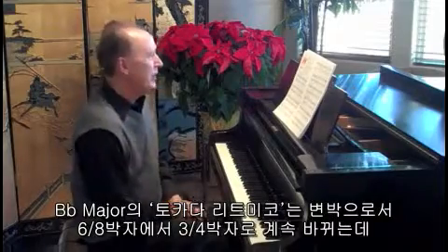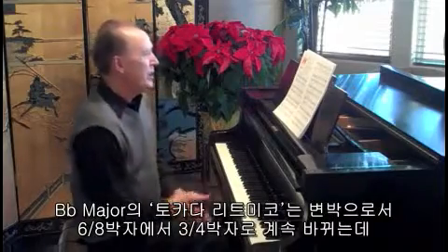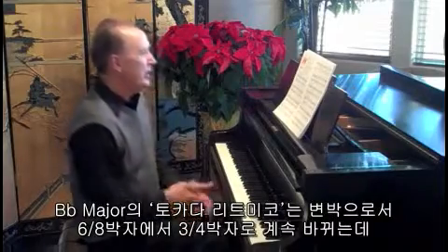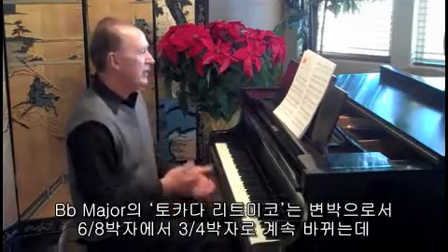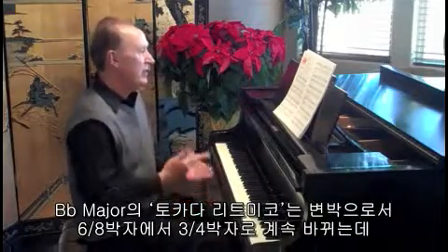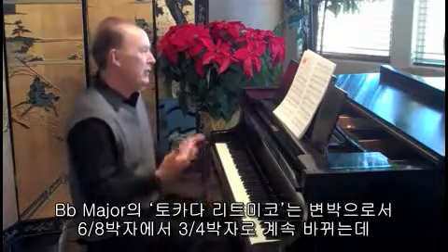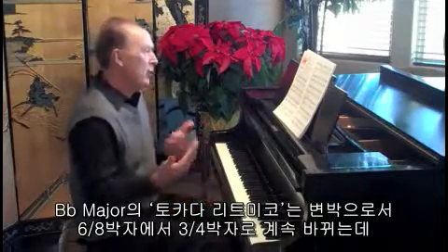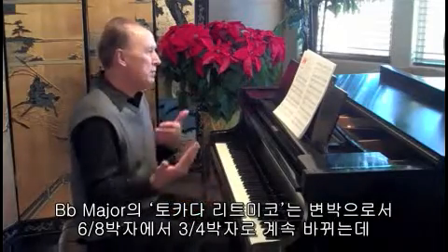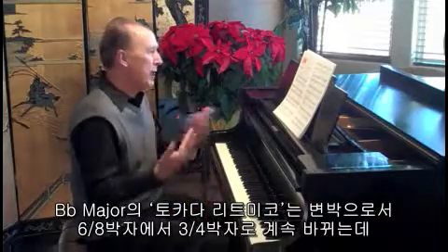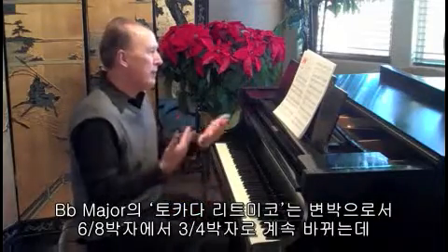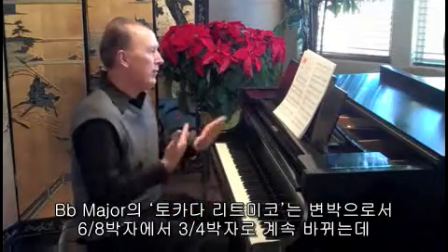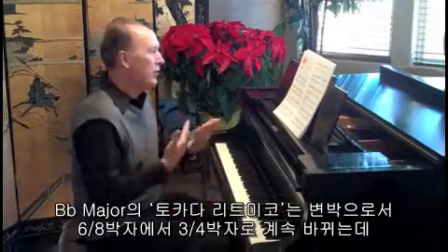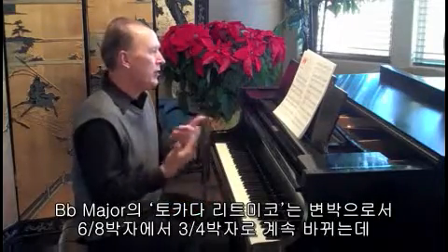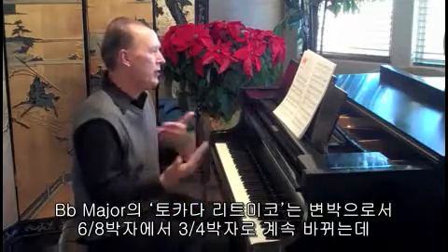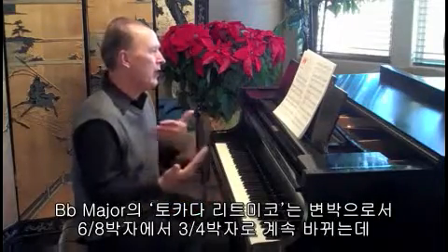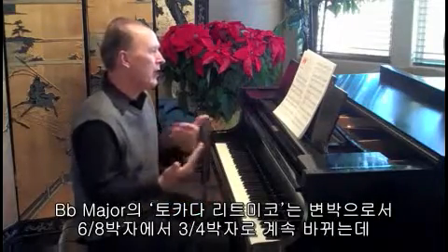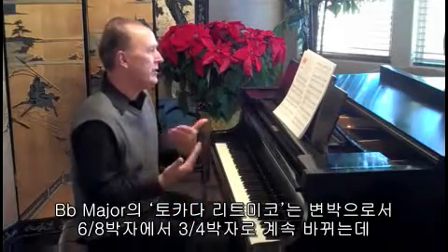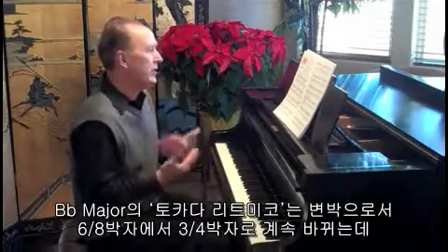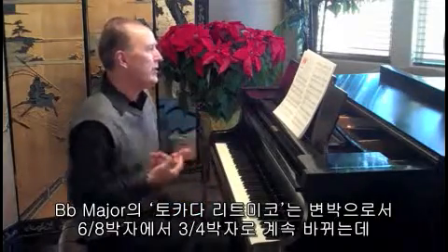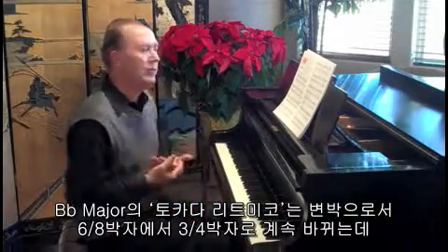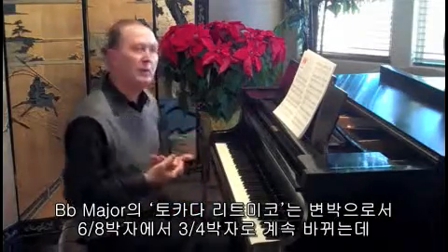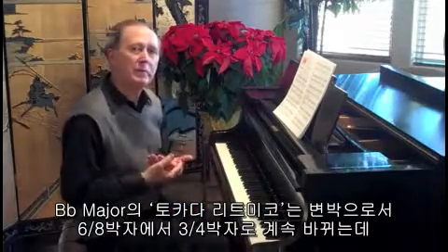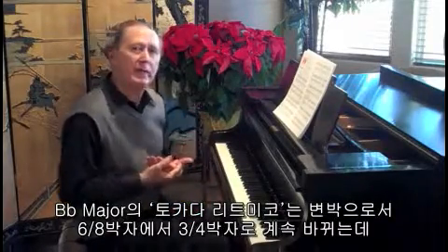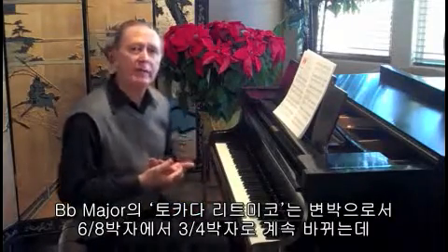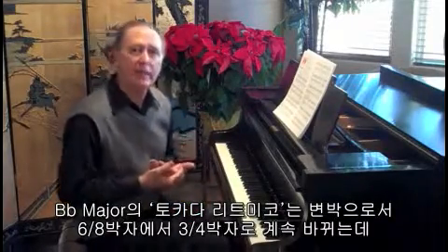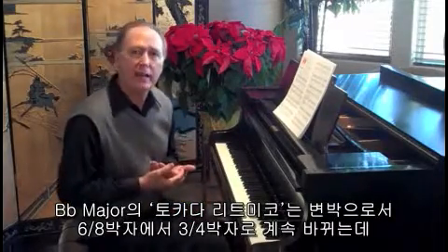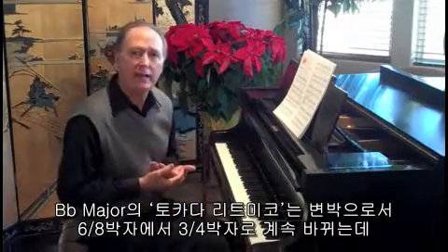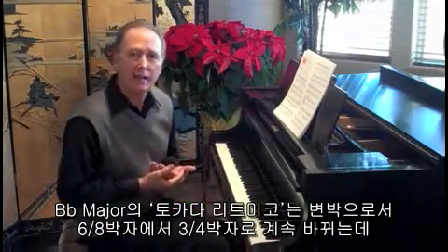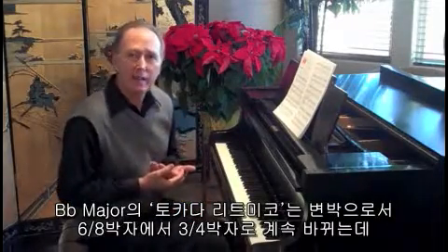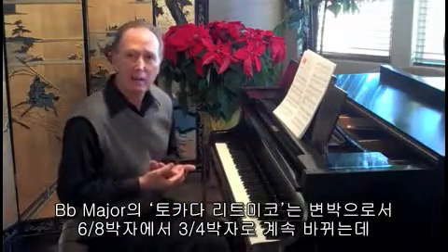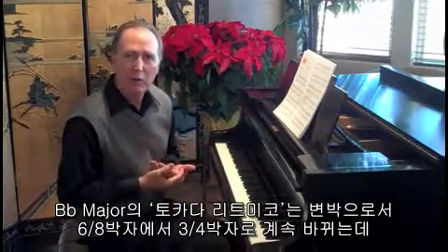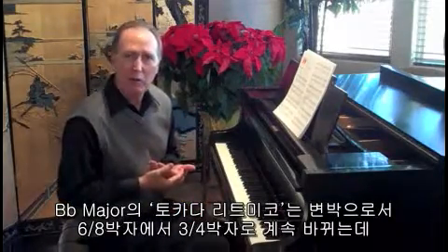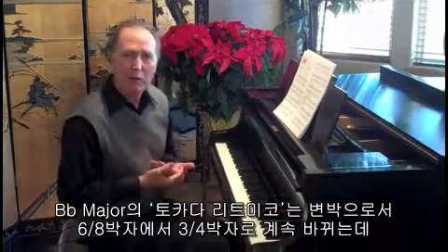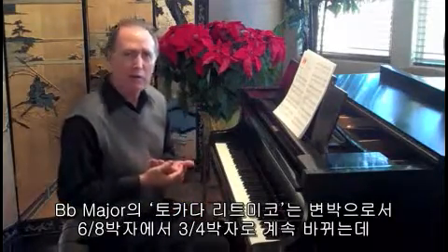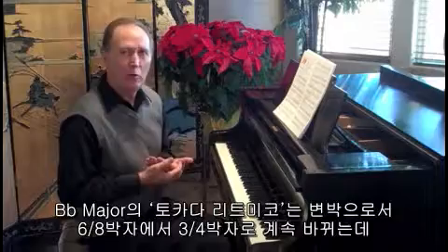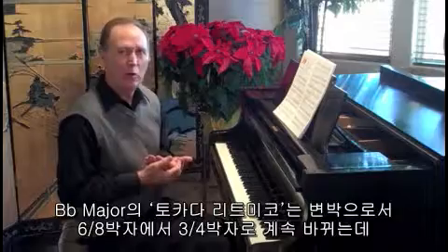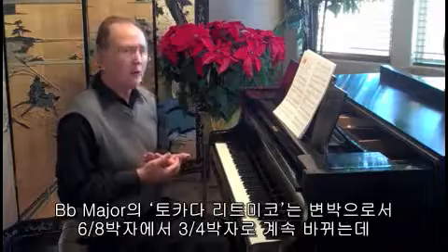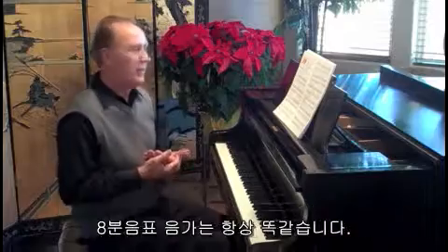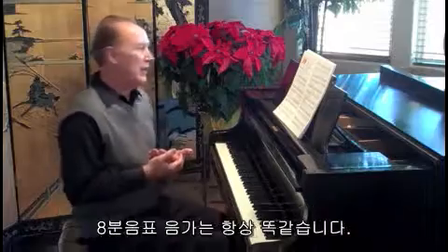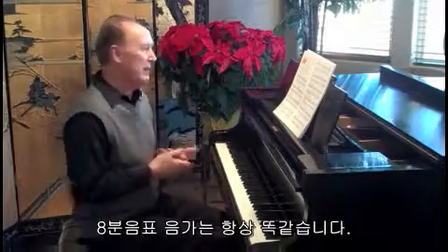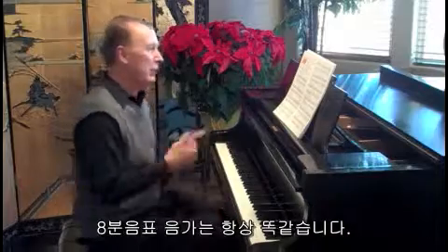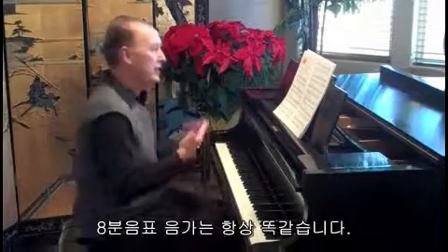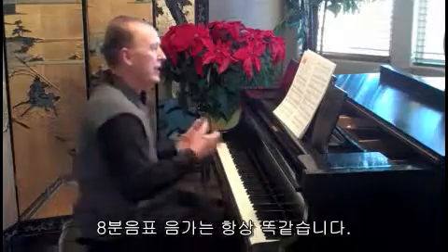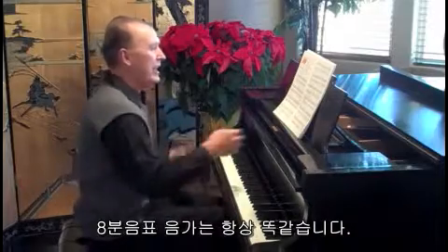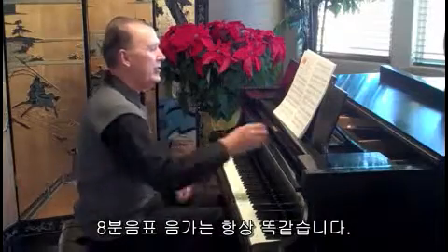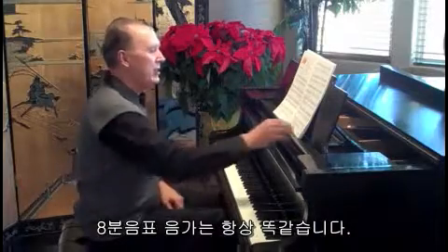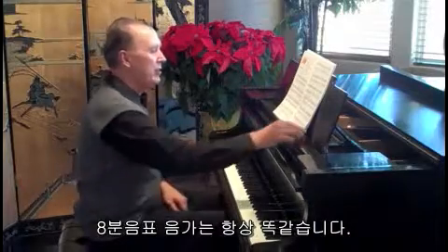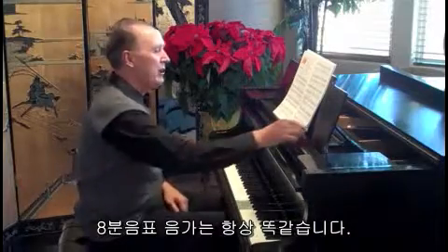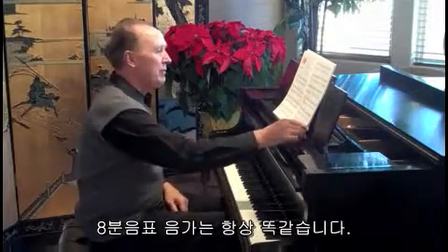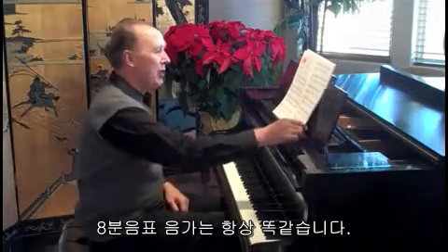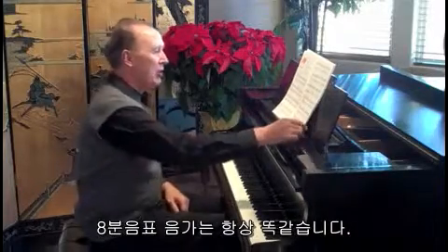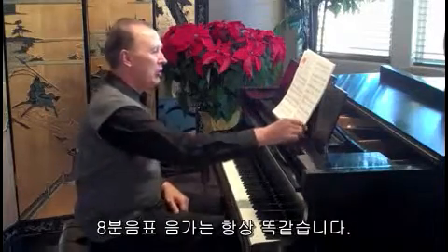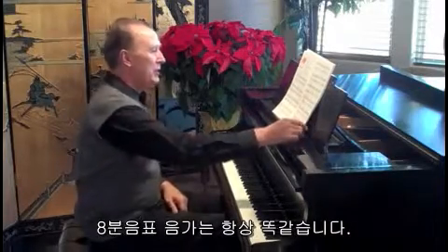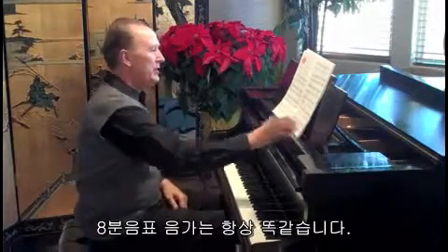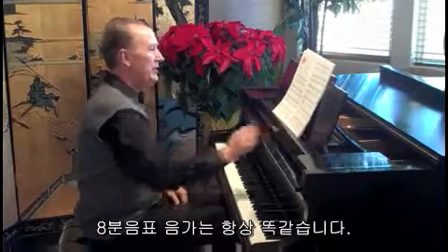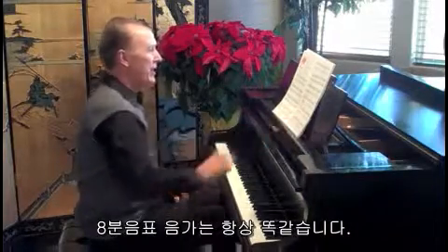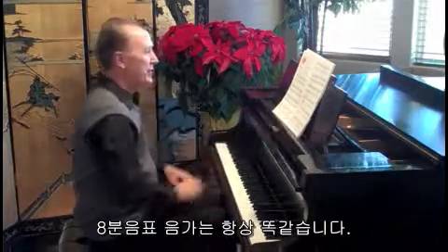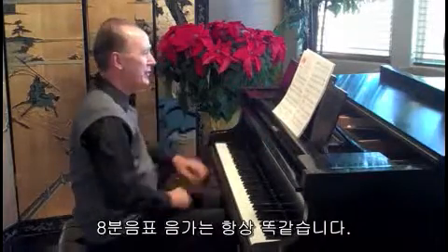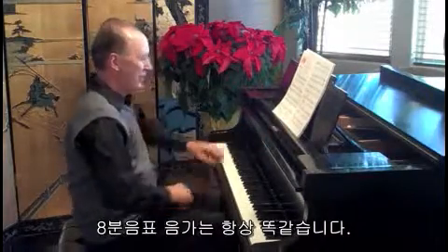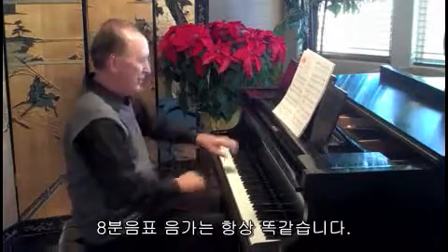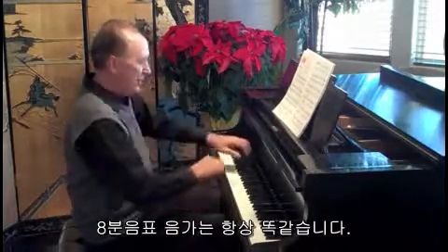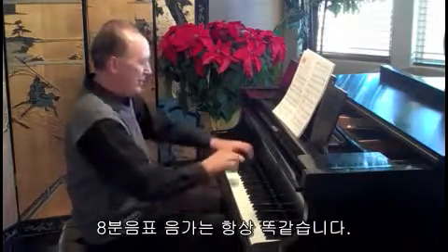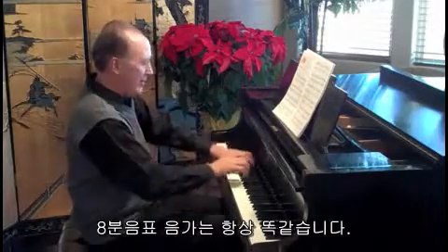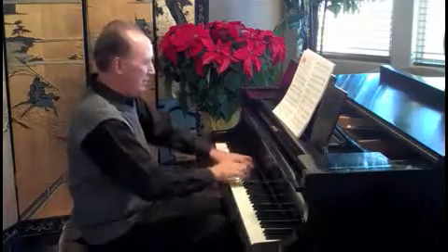It goes back and forth constantly from 6/8 to 3/4, and of course the eighth note always stays the same.